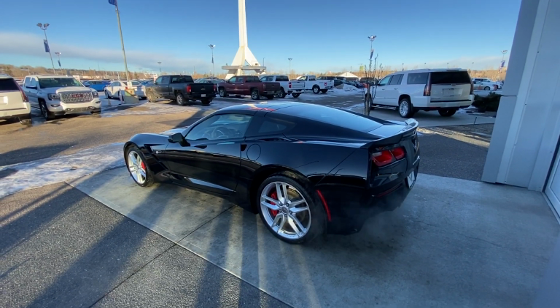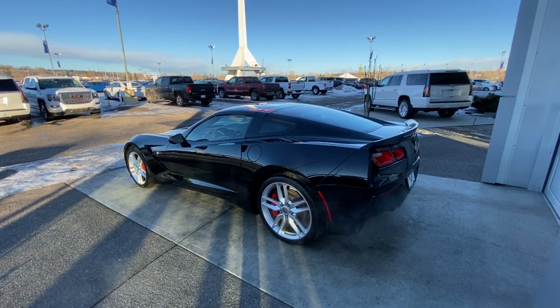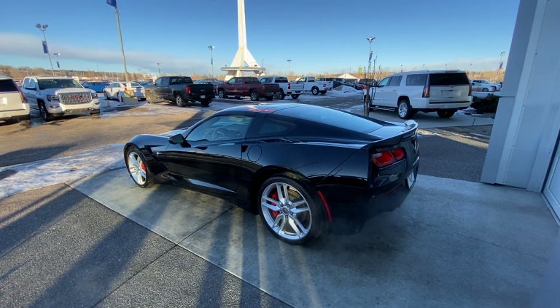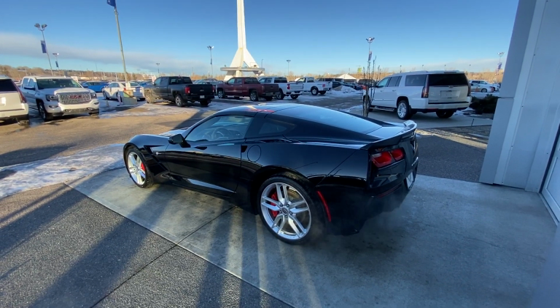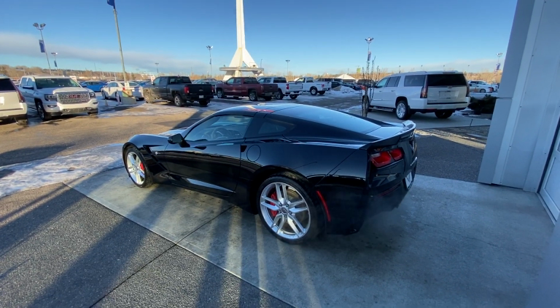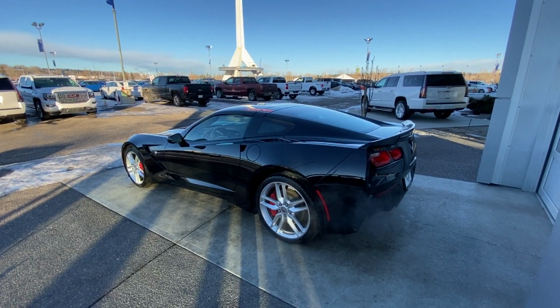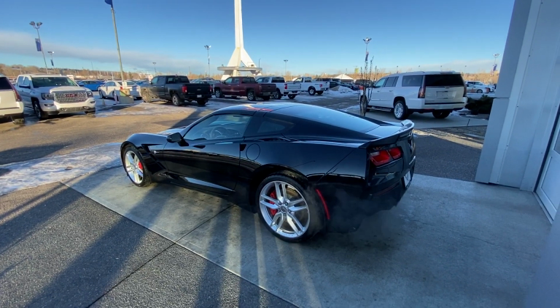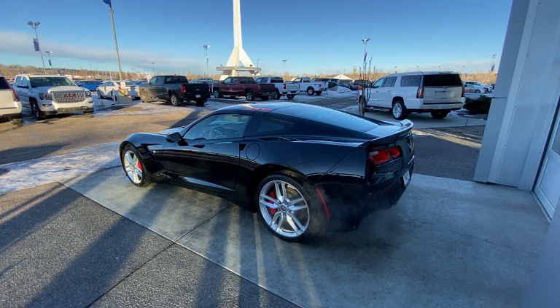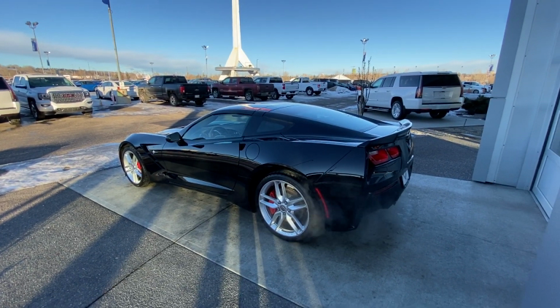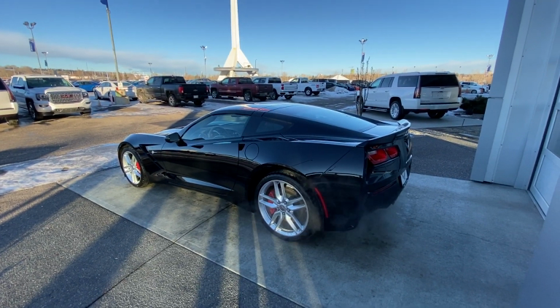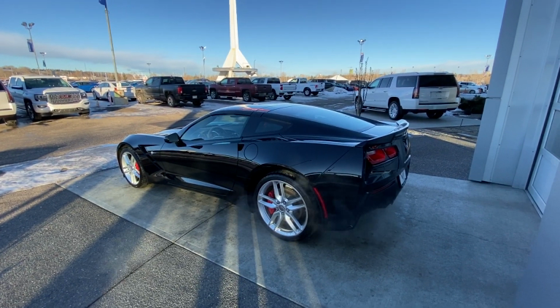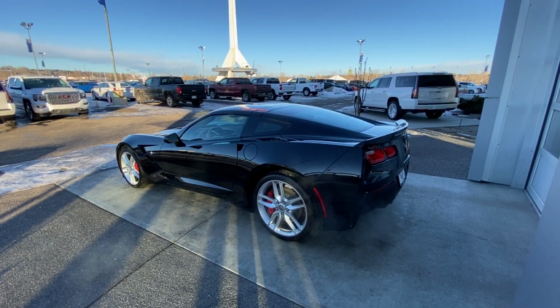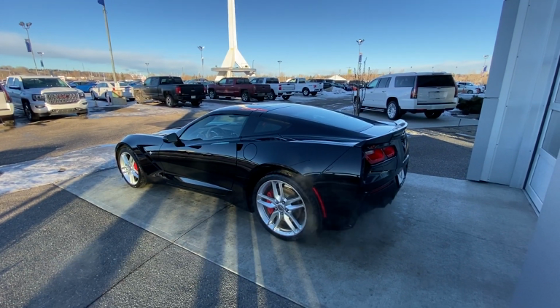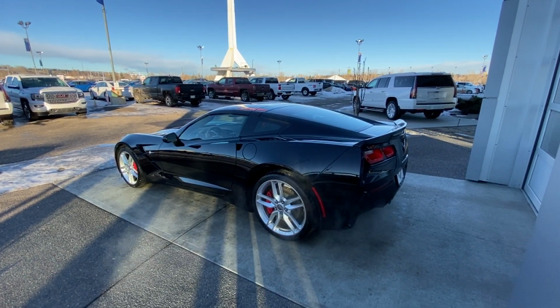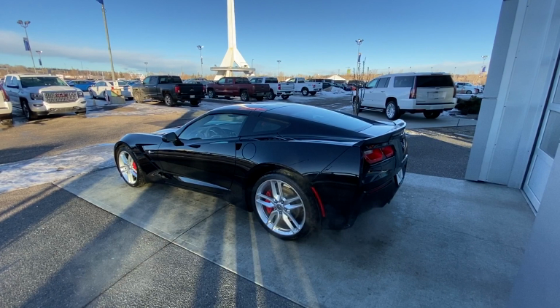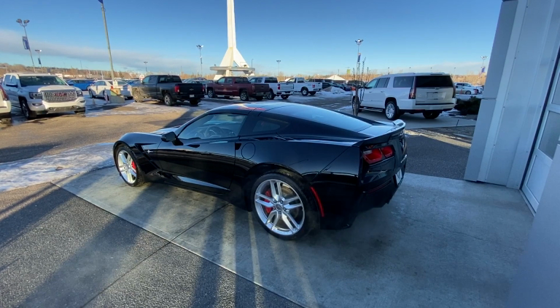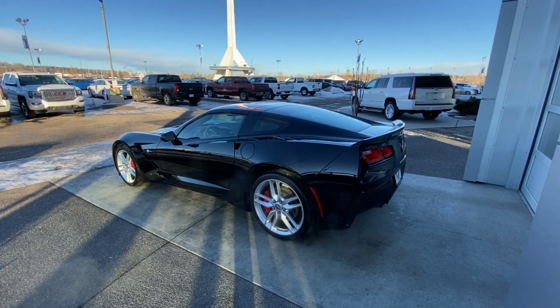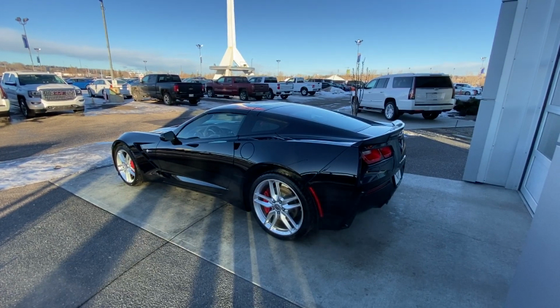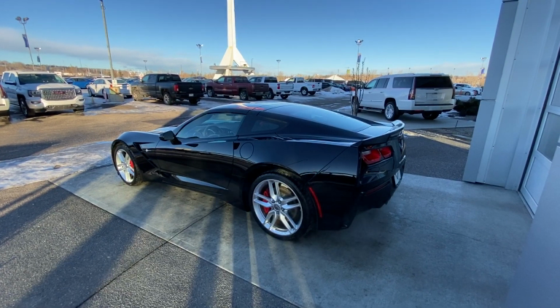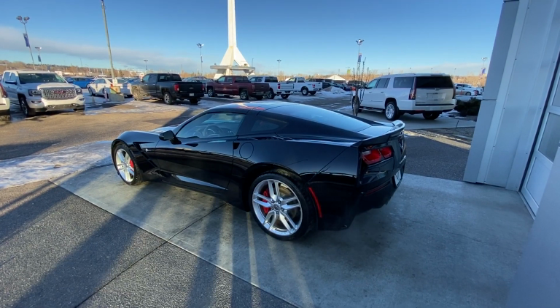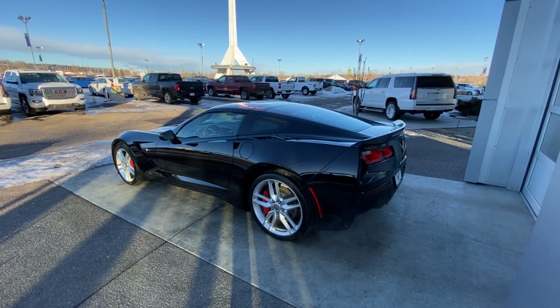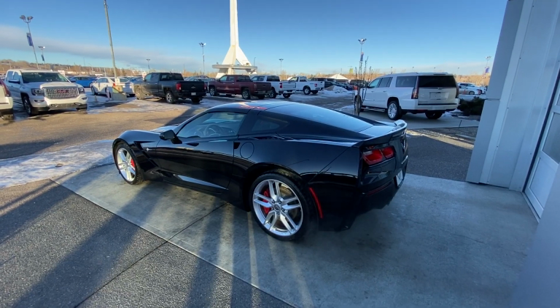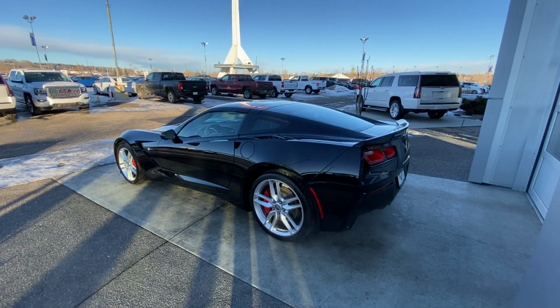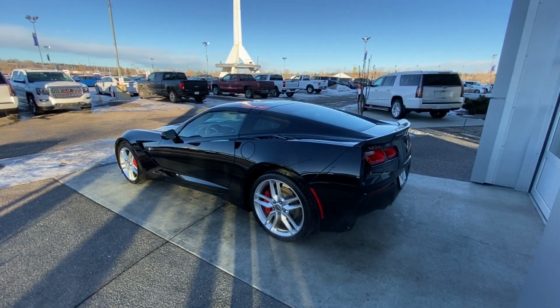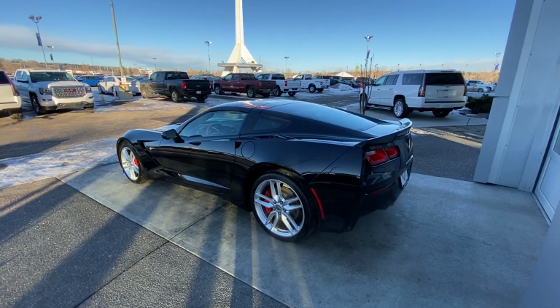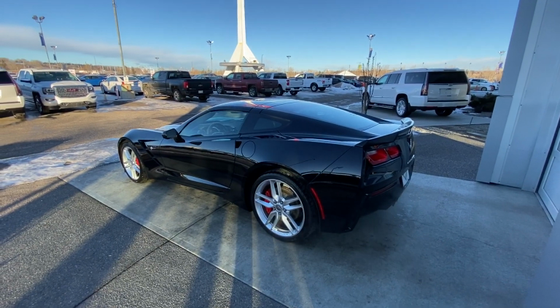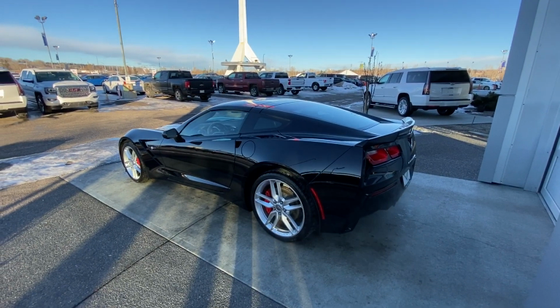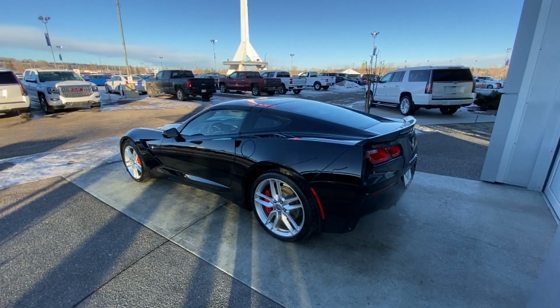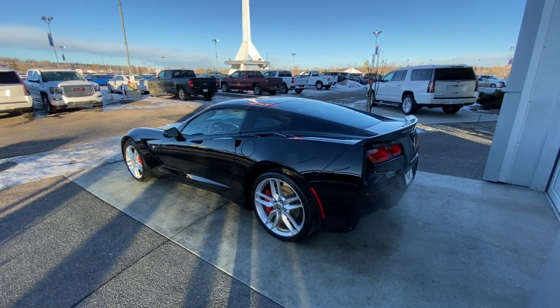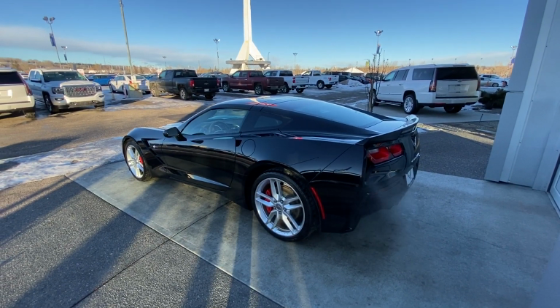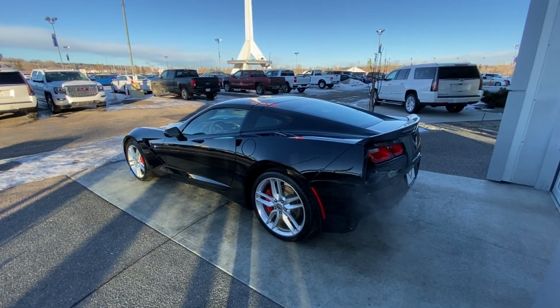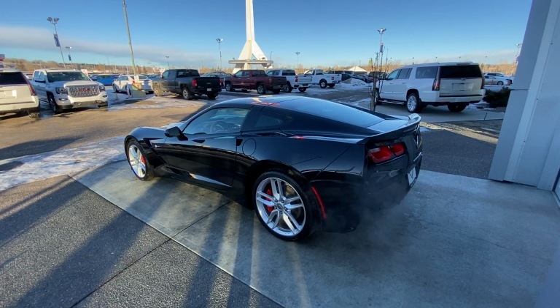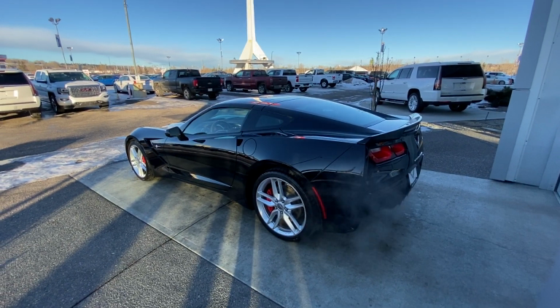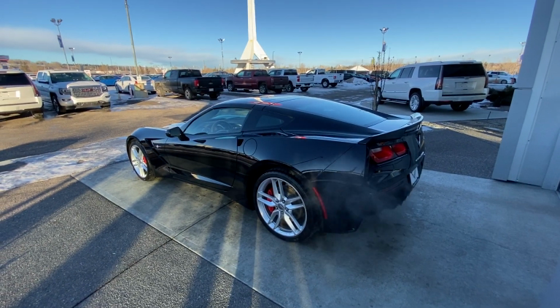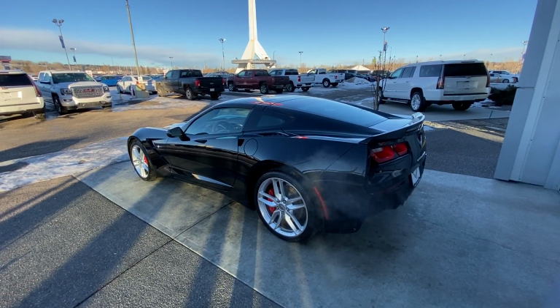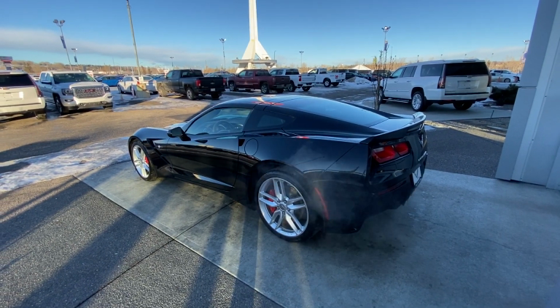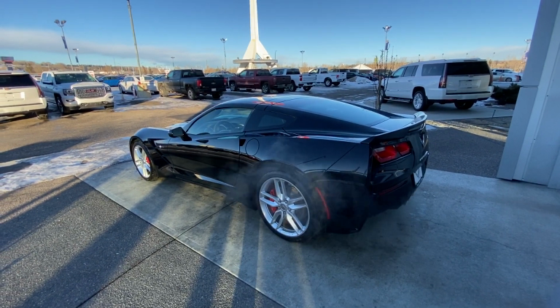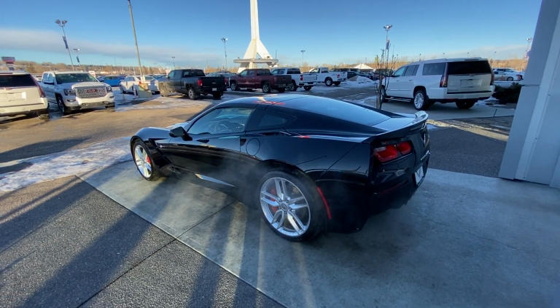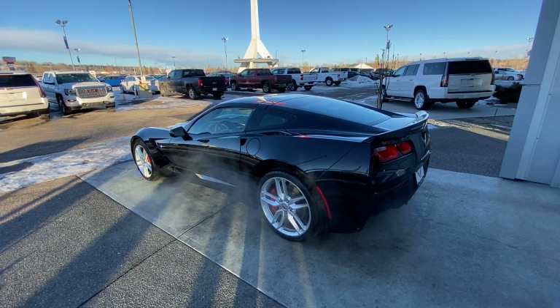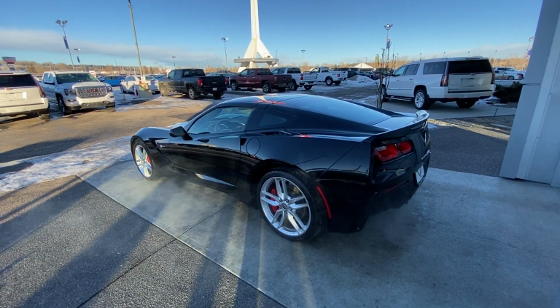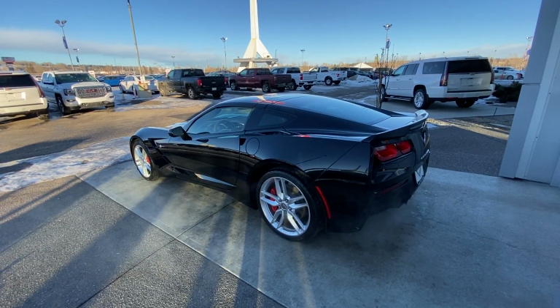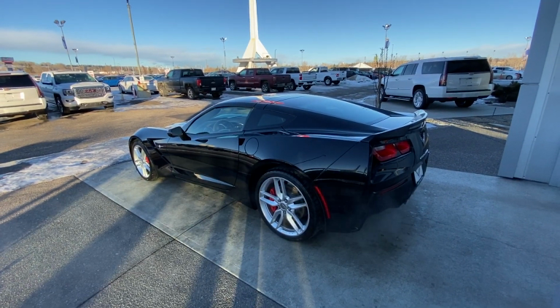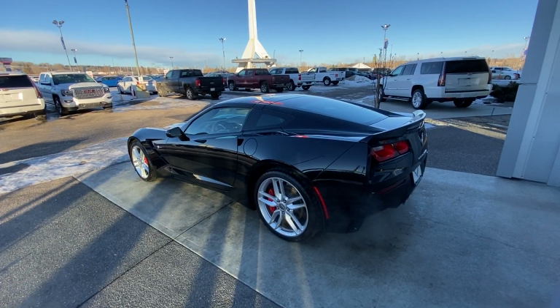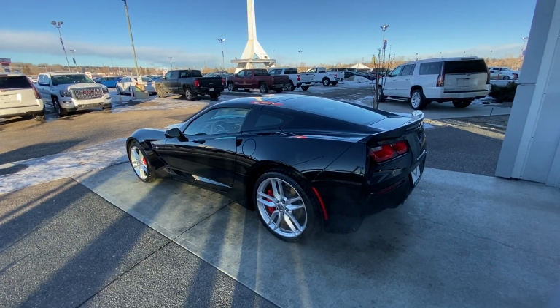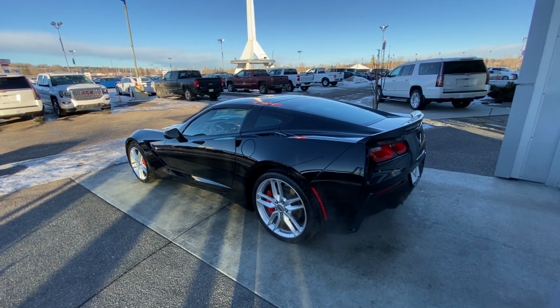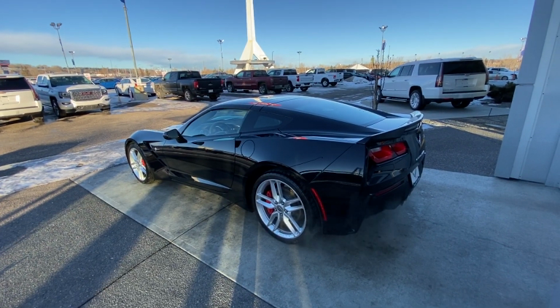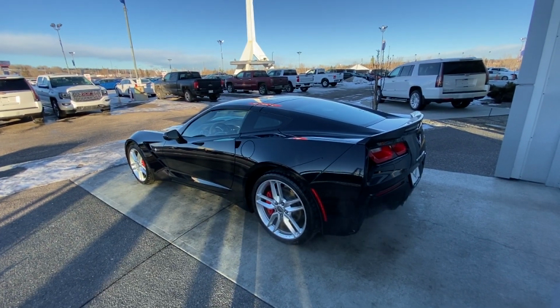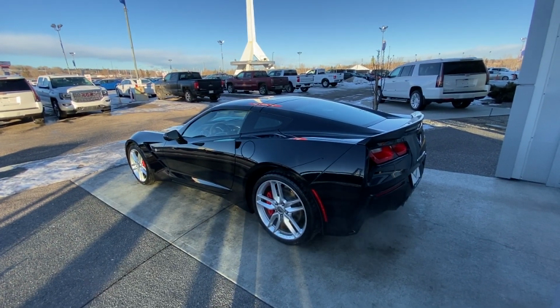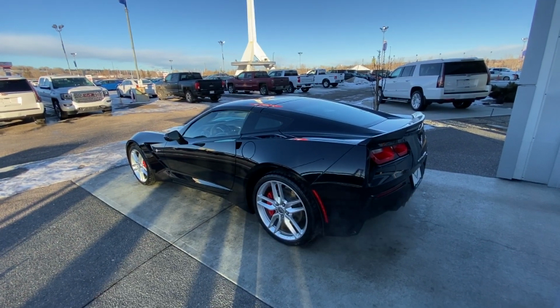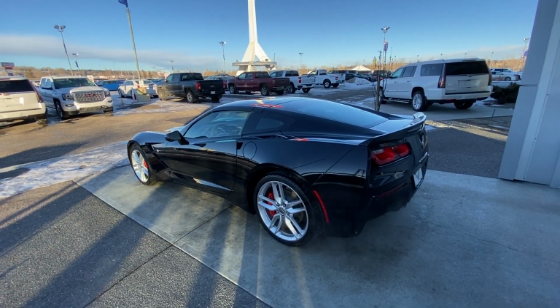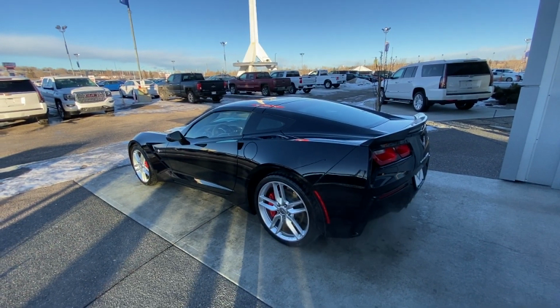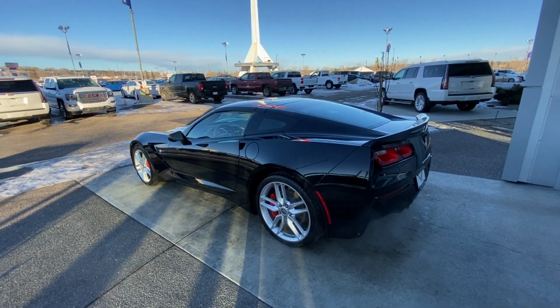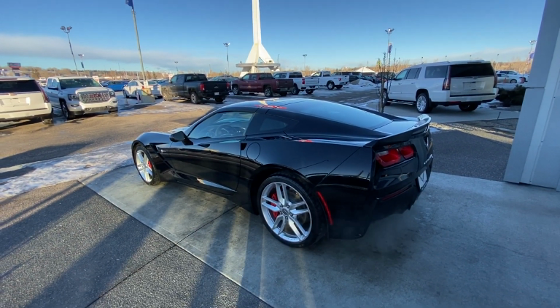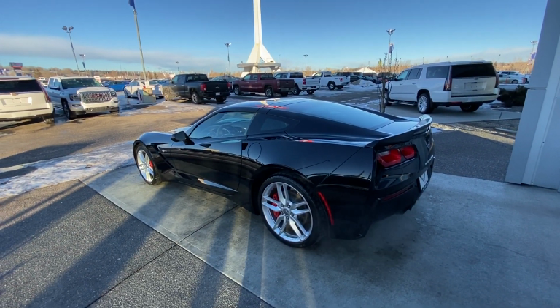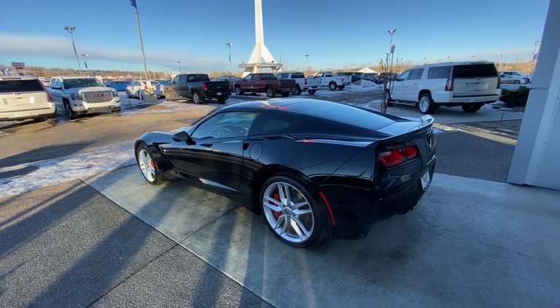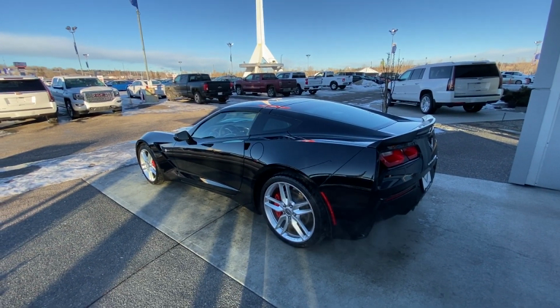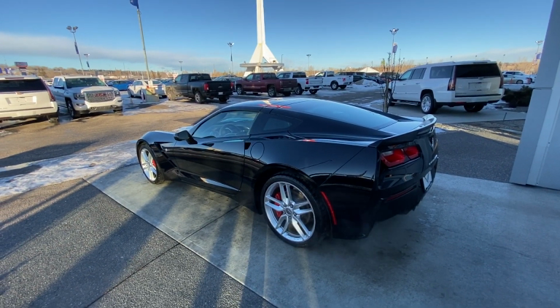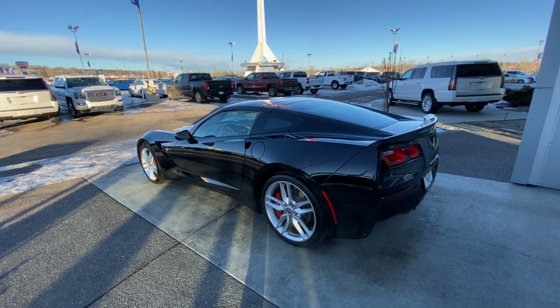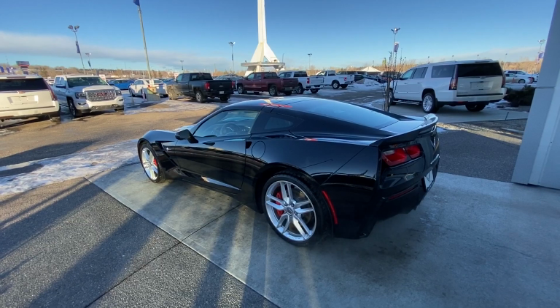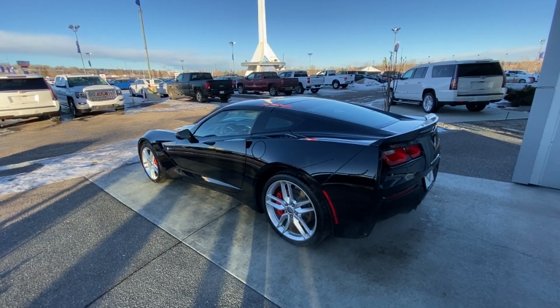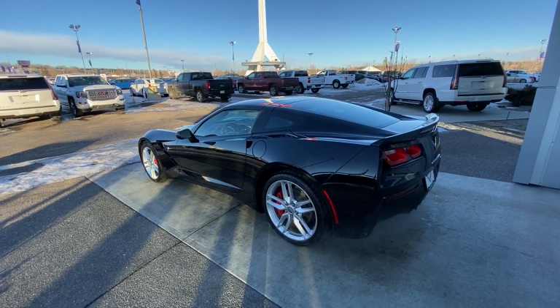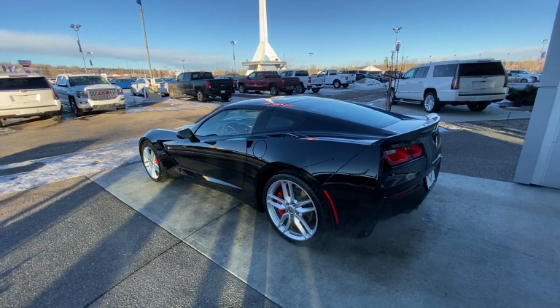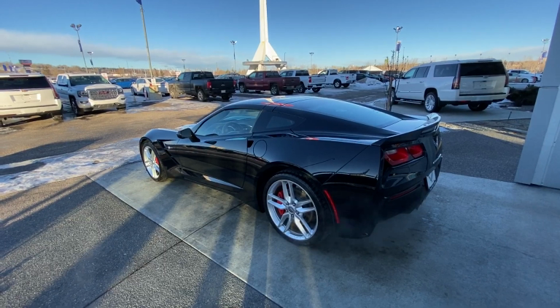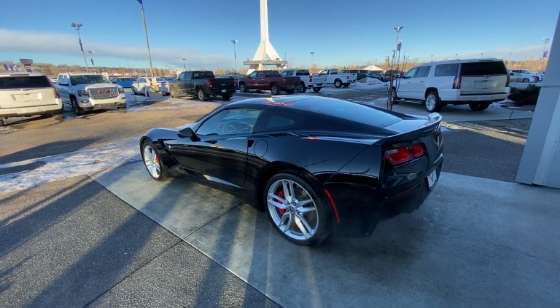You do have the LED daytime running lights as well as these beautiful LED daytime running taillights as well.